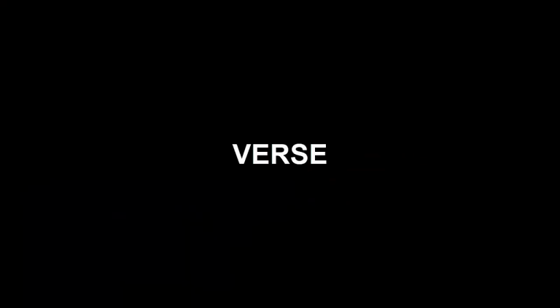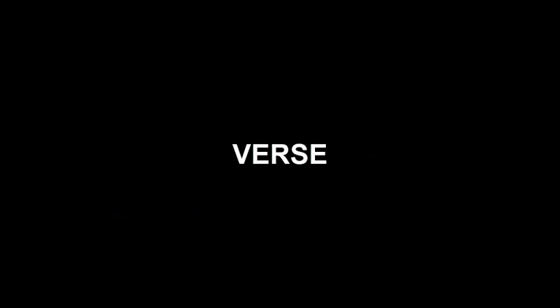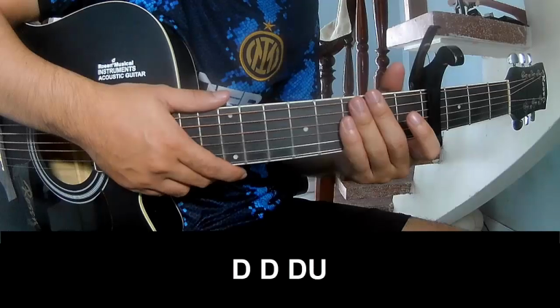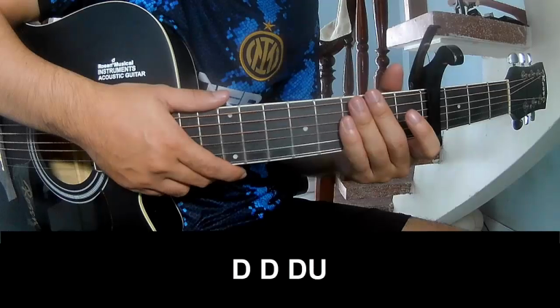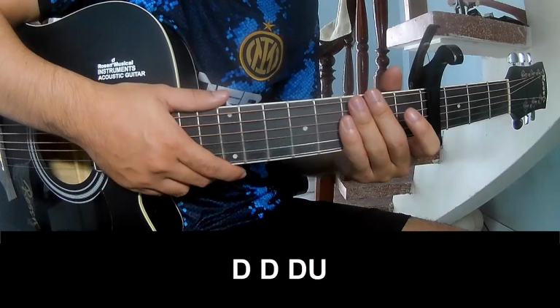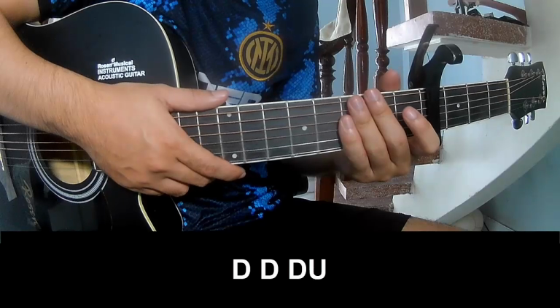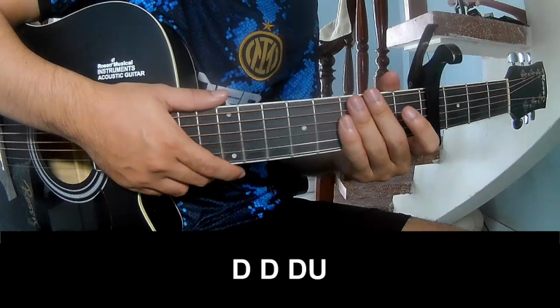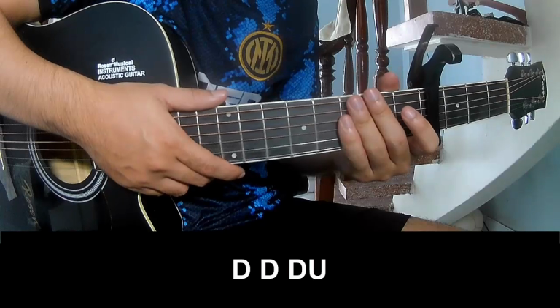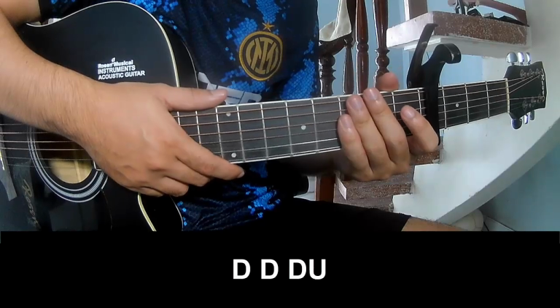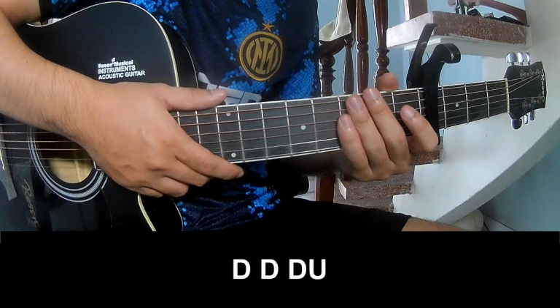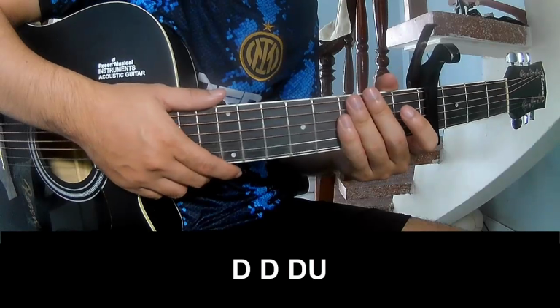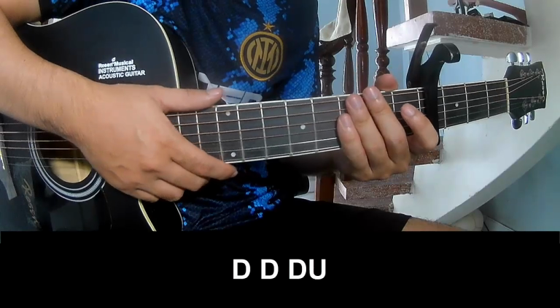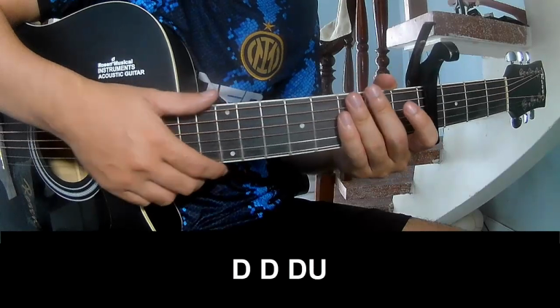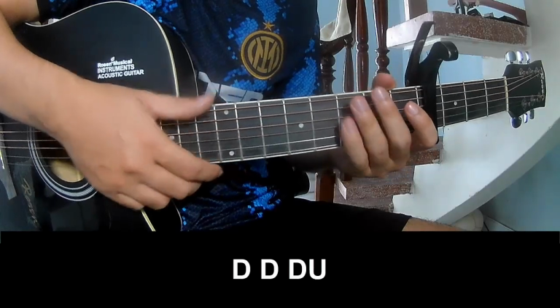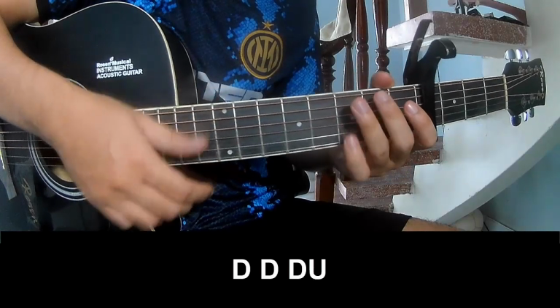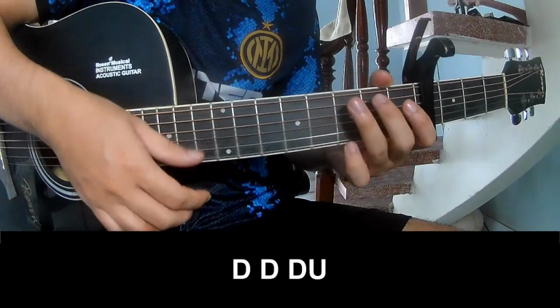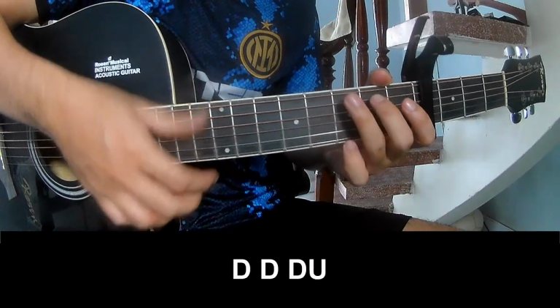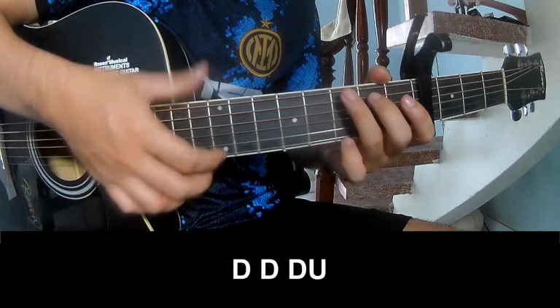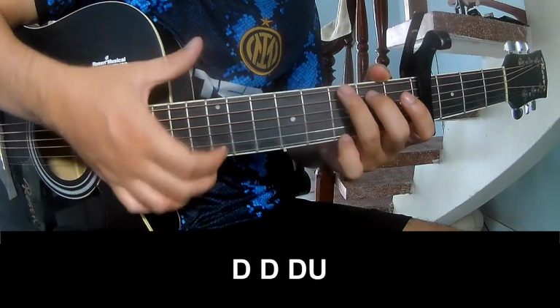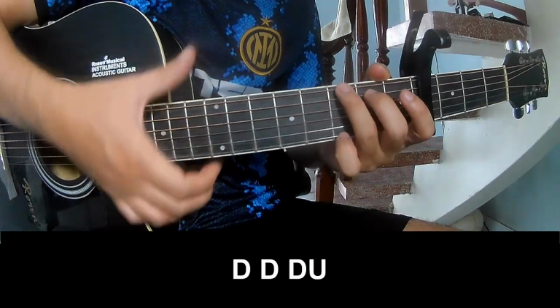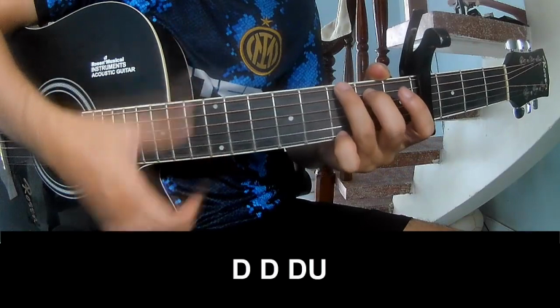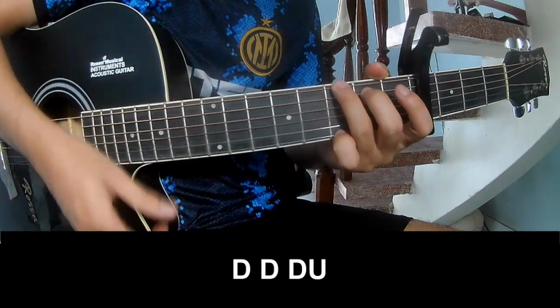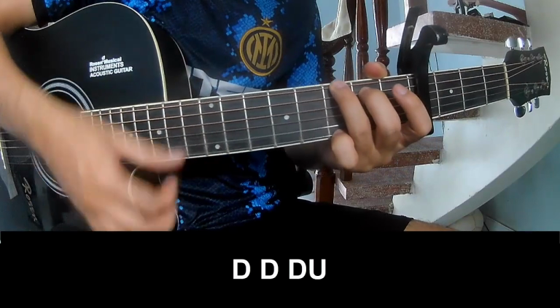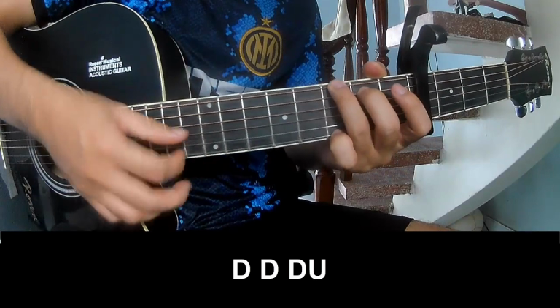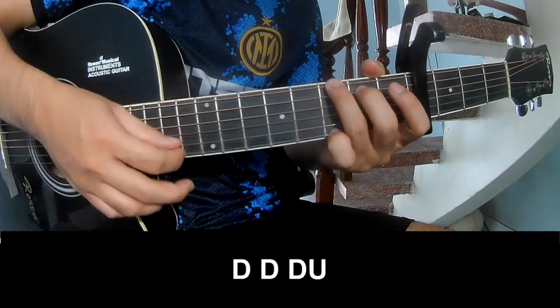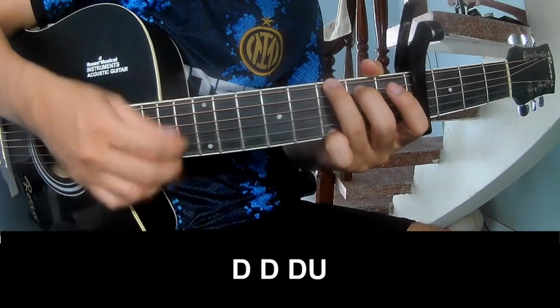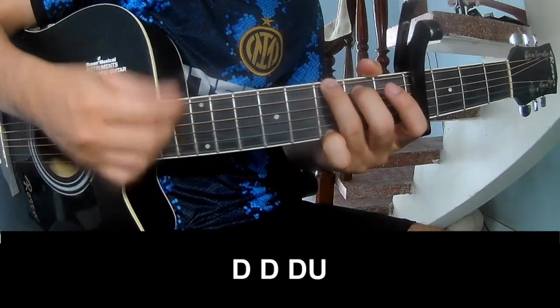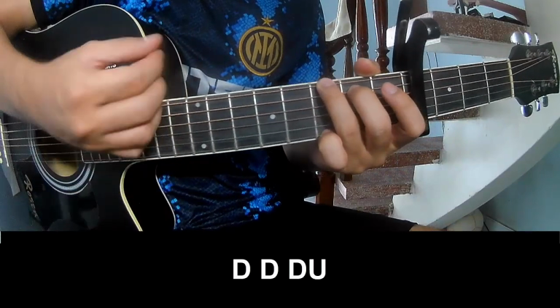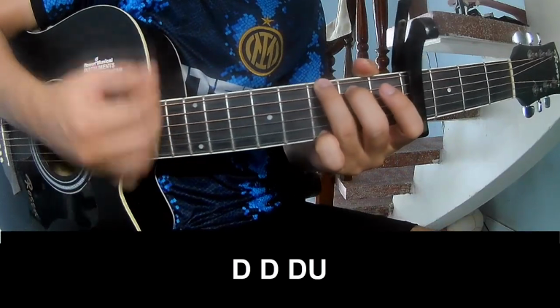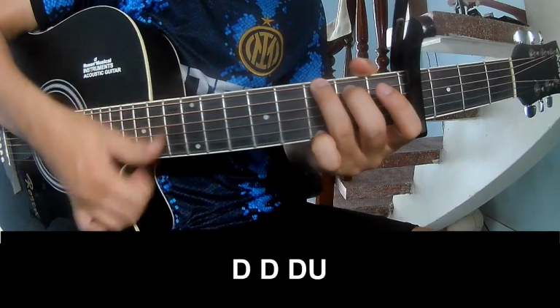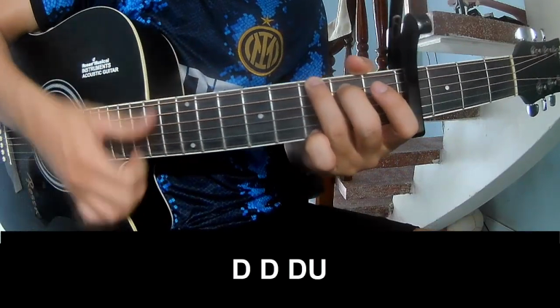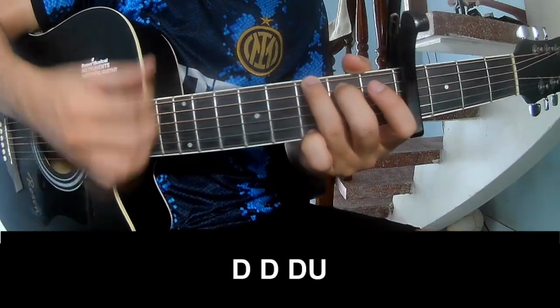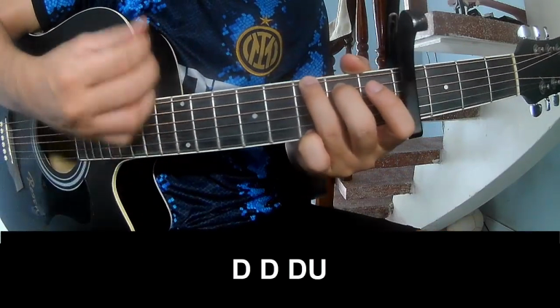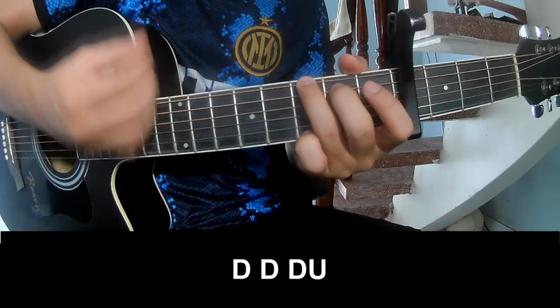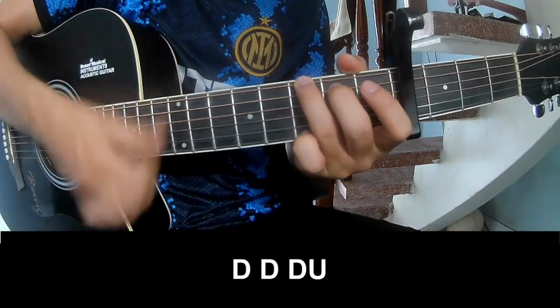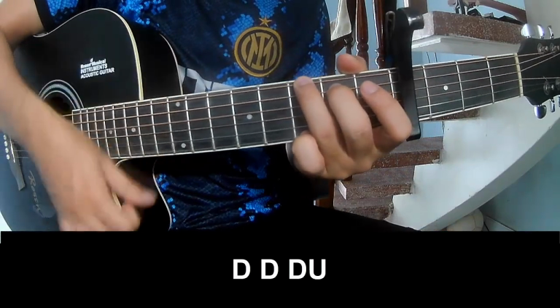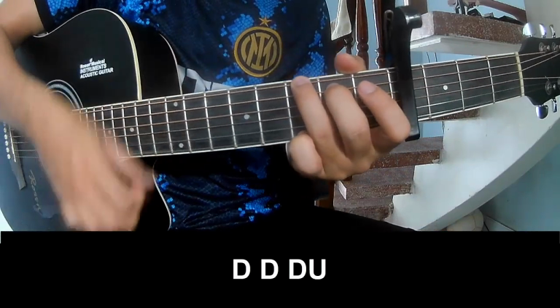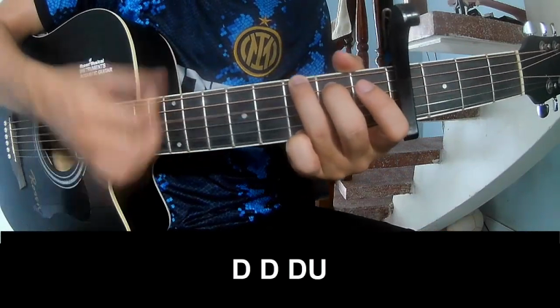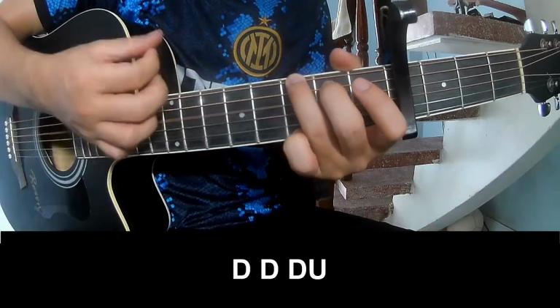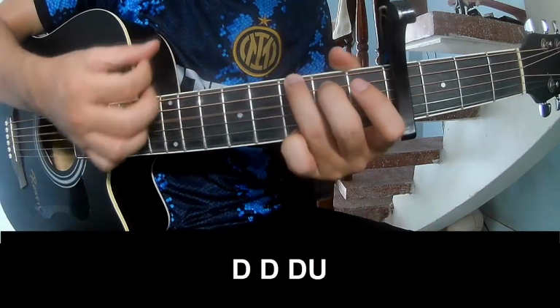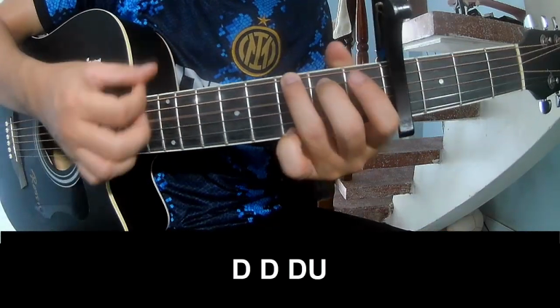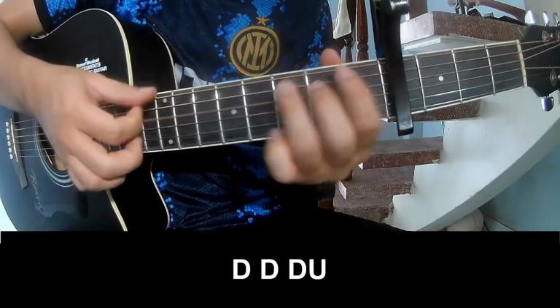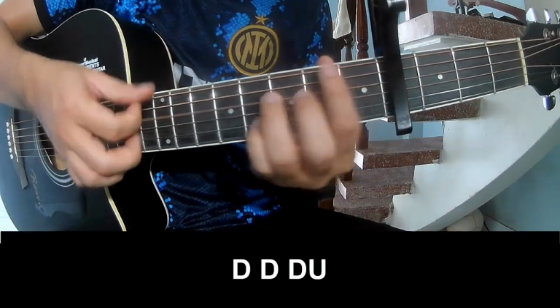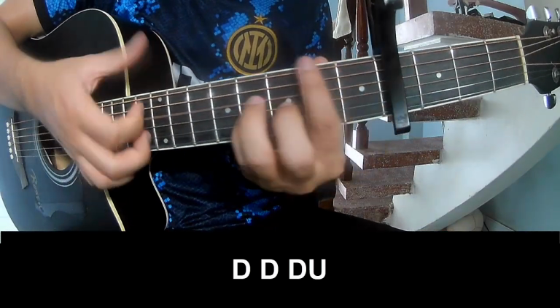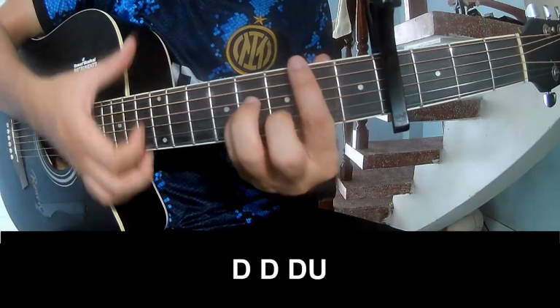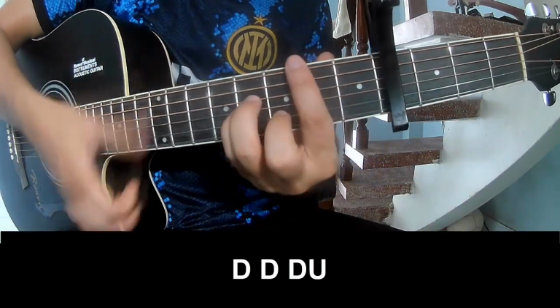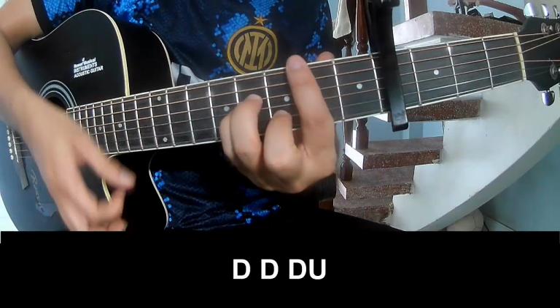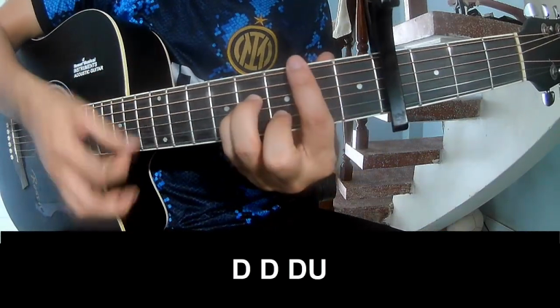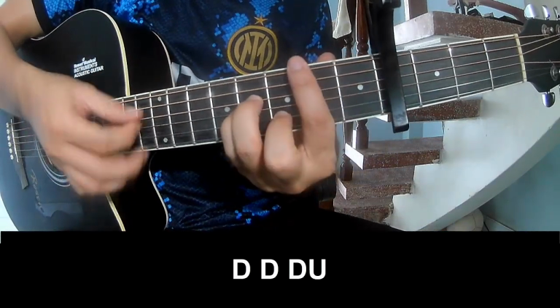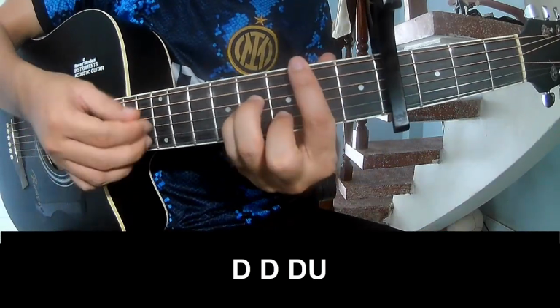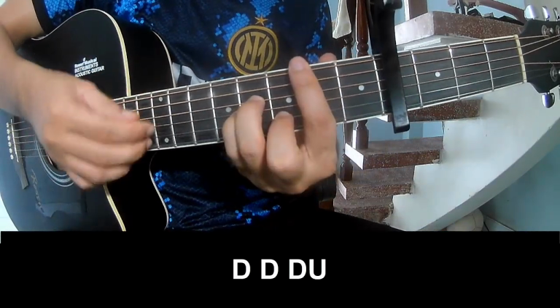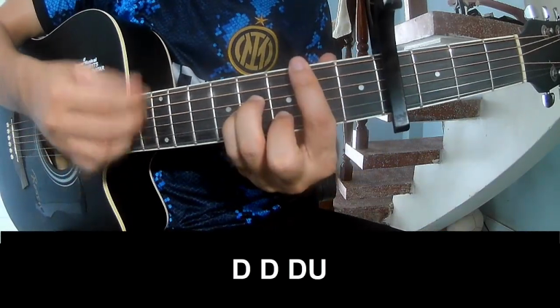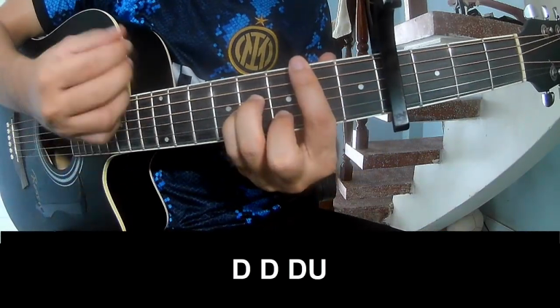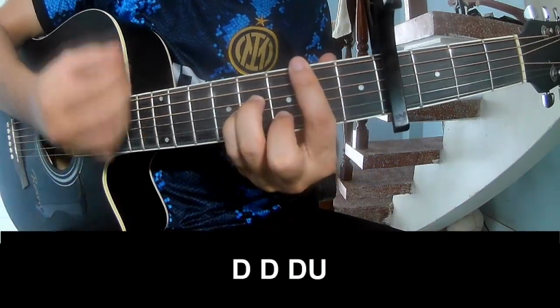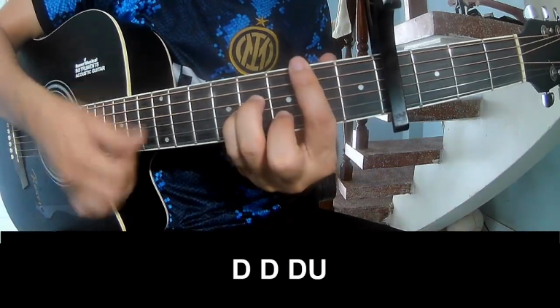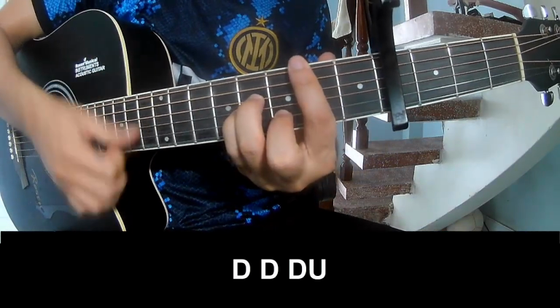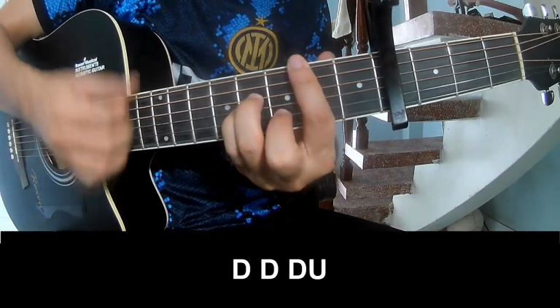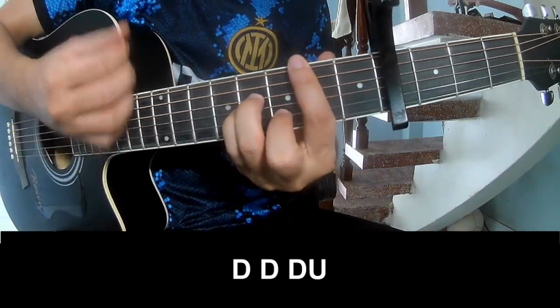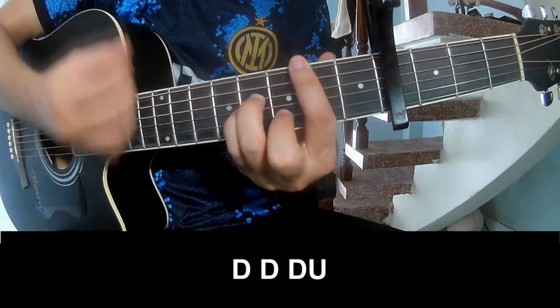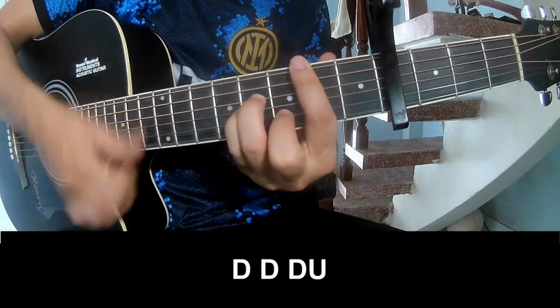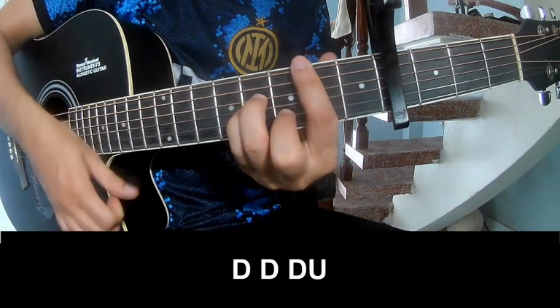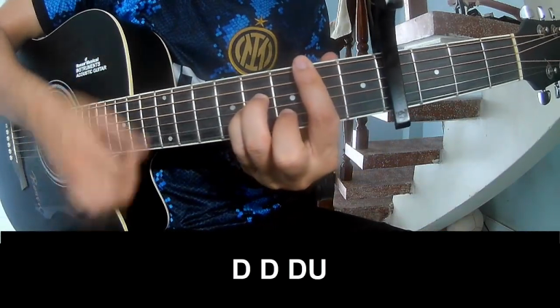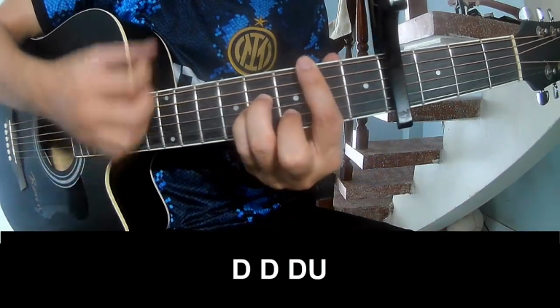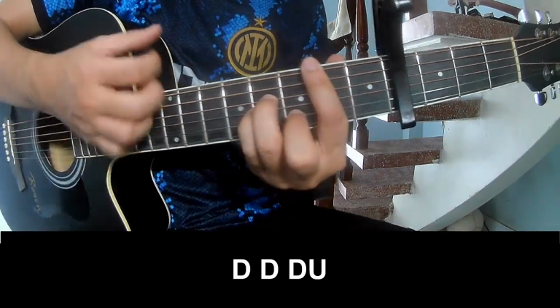To the first, we play: down, down, down, up, down, down, down, up.